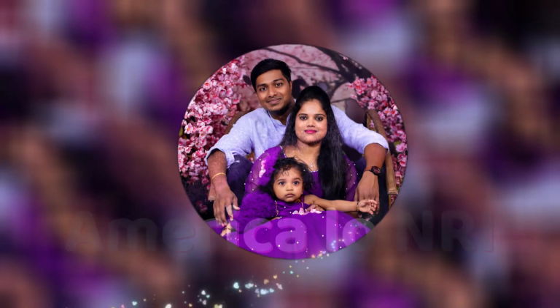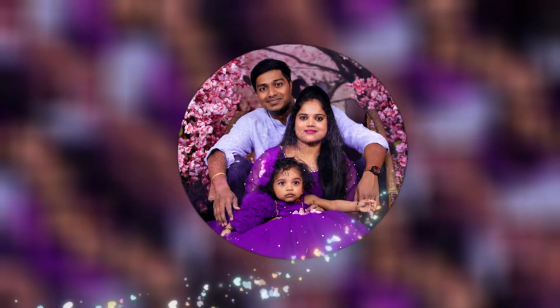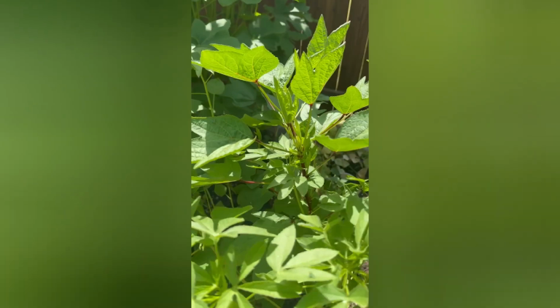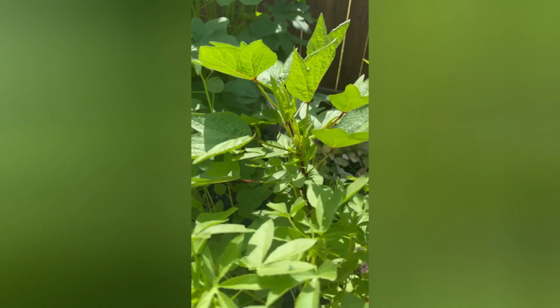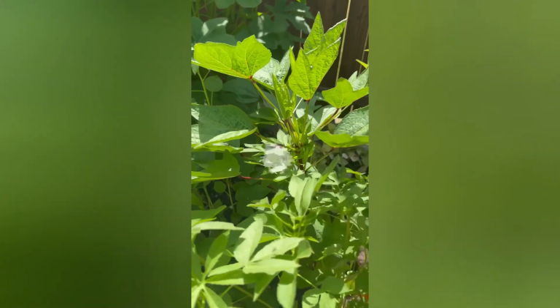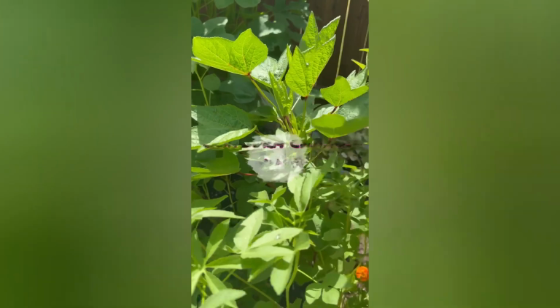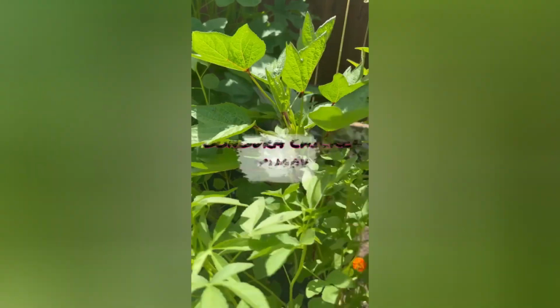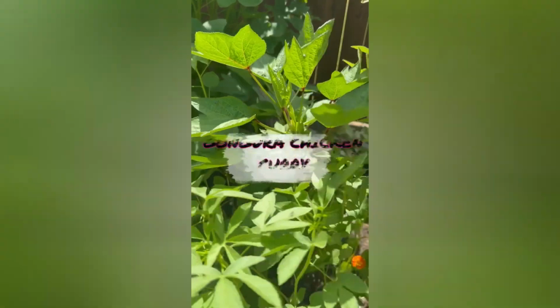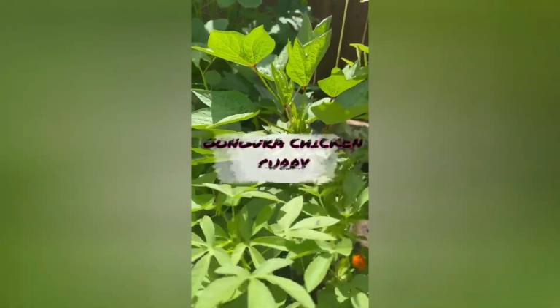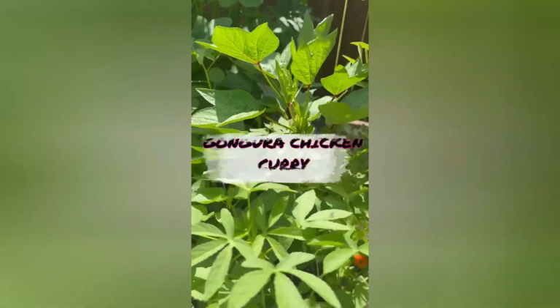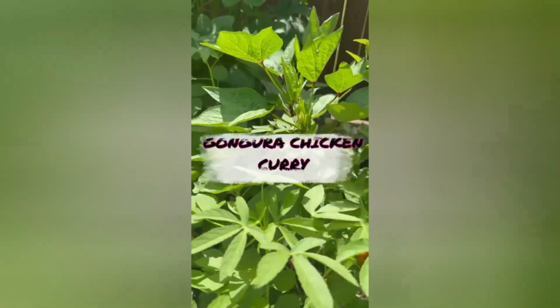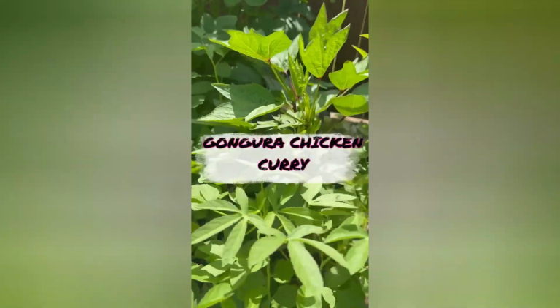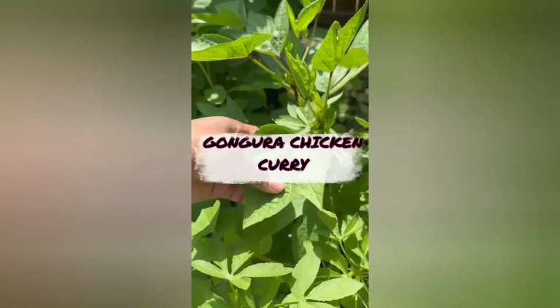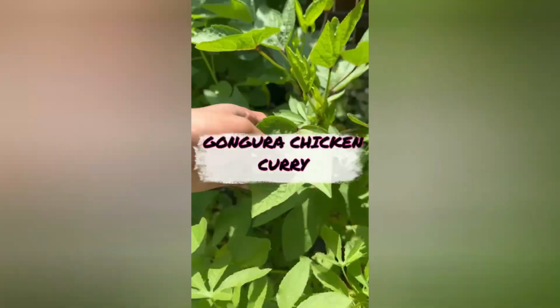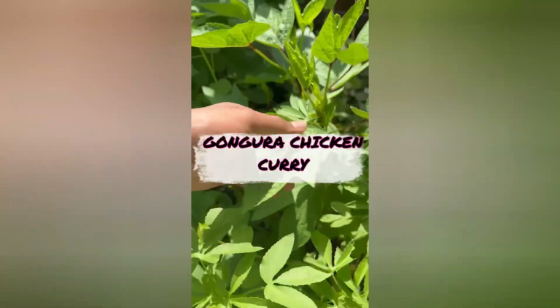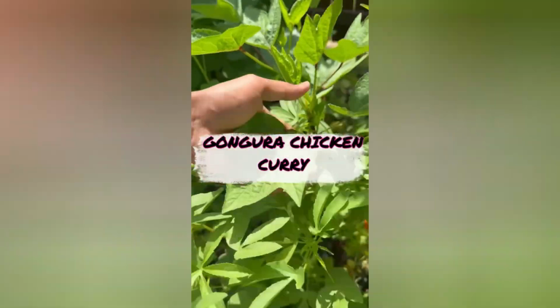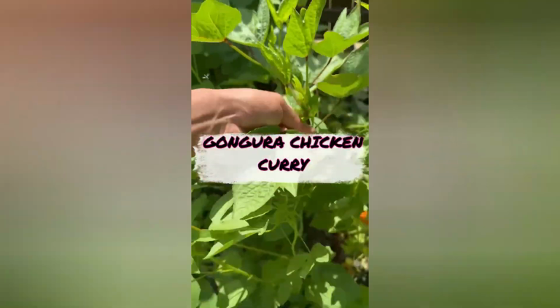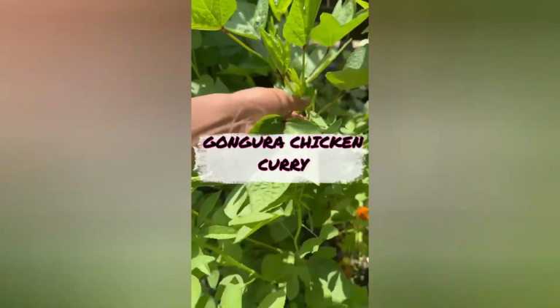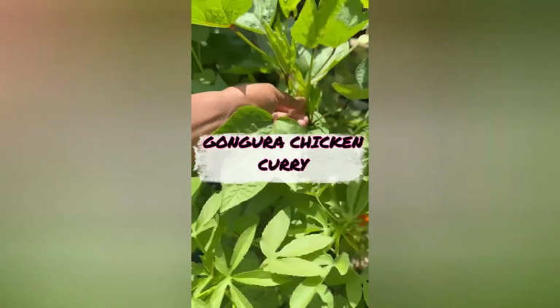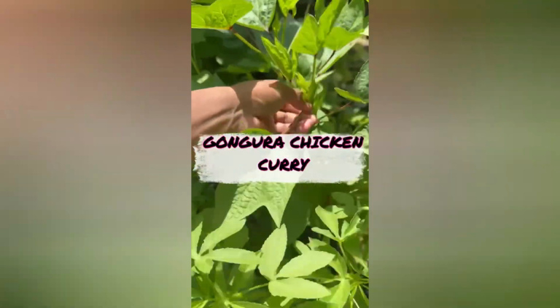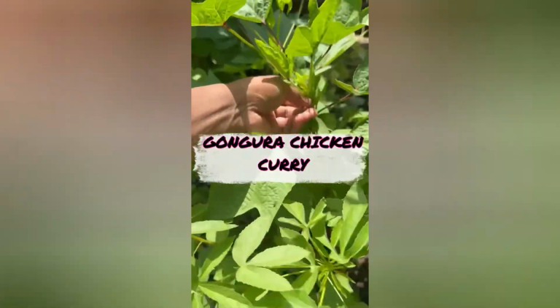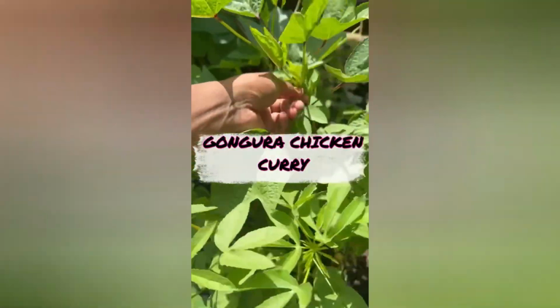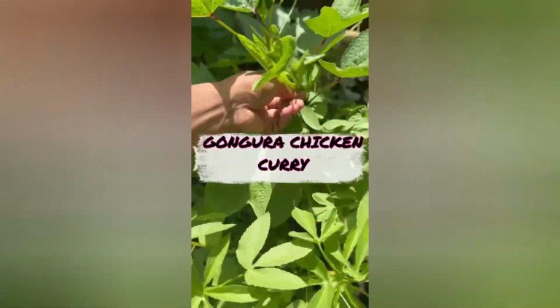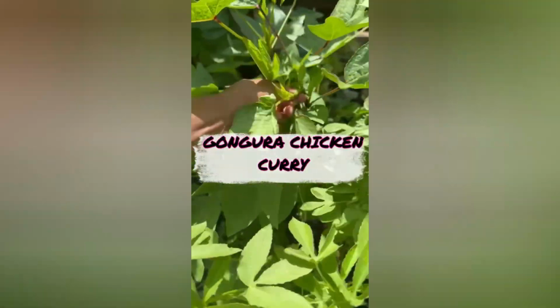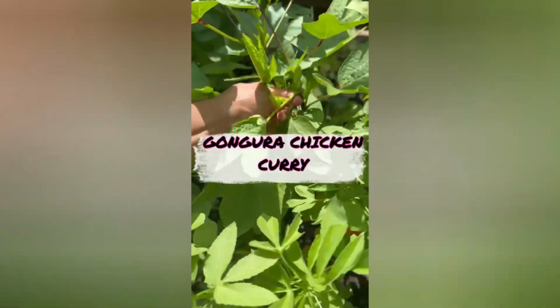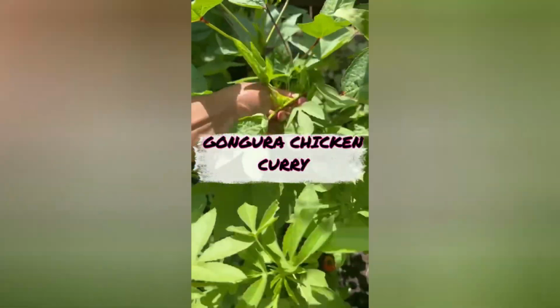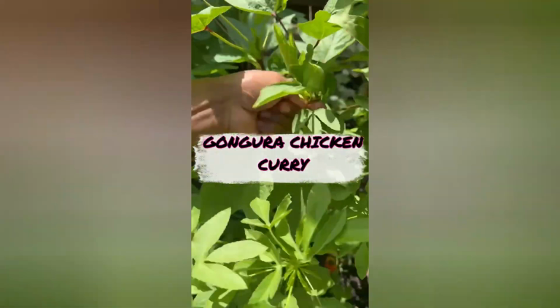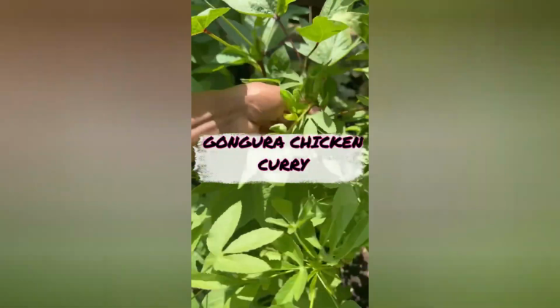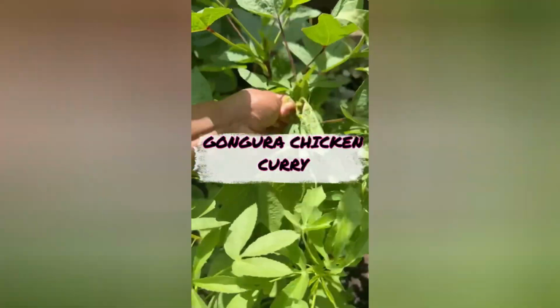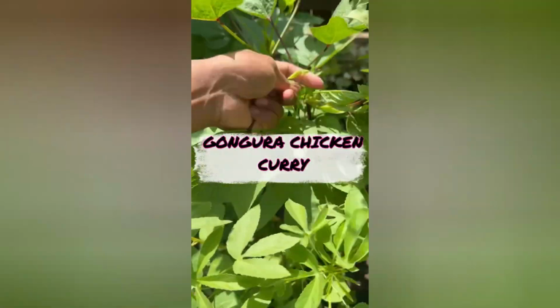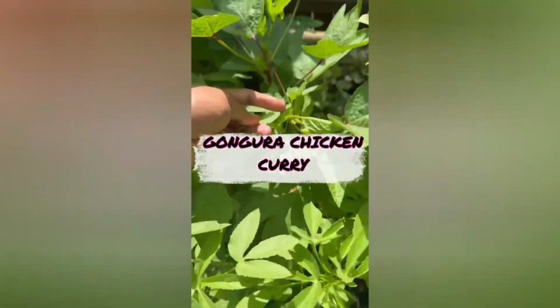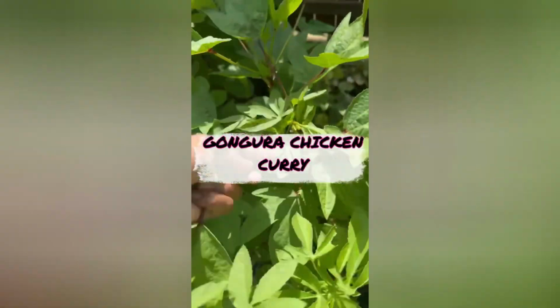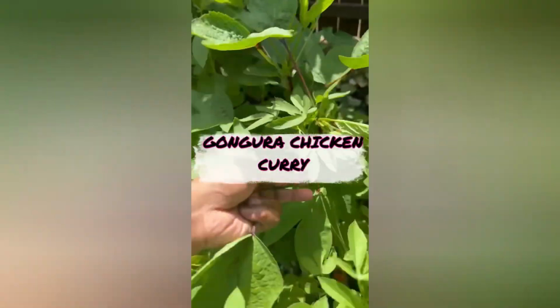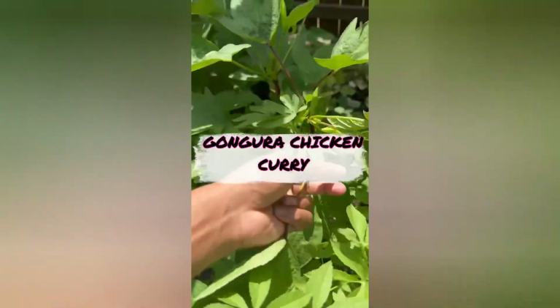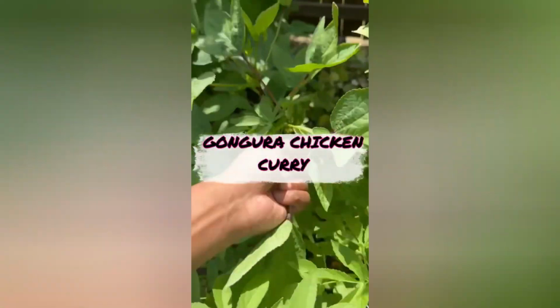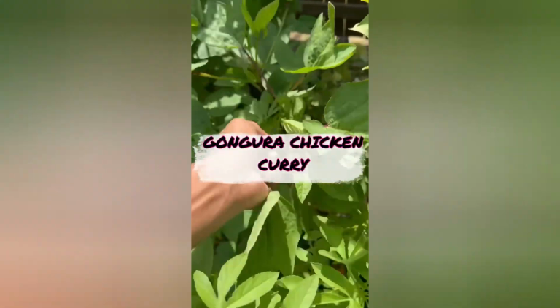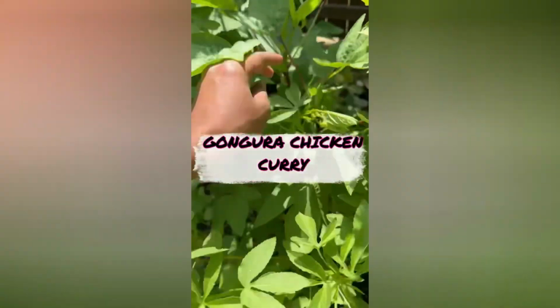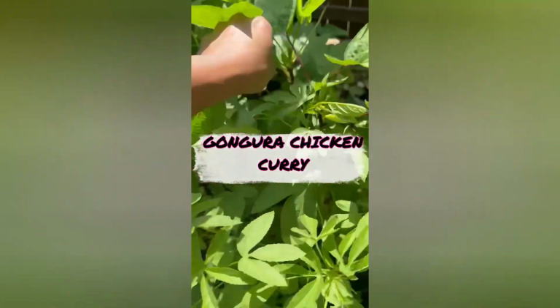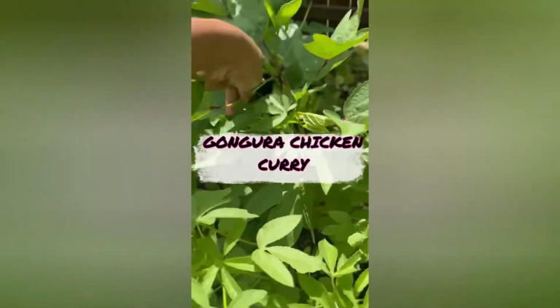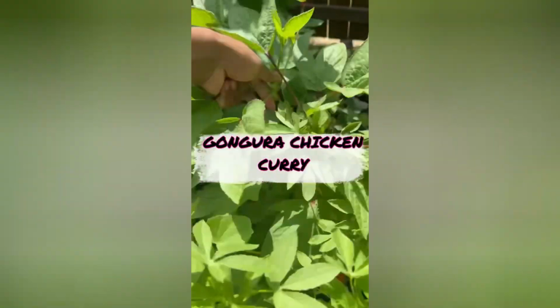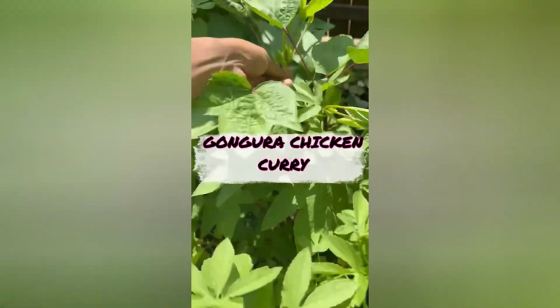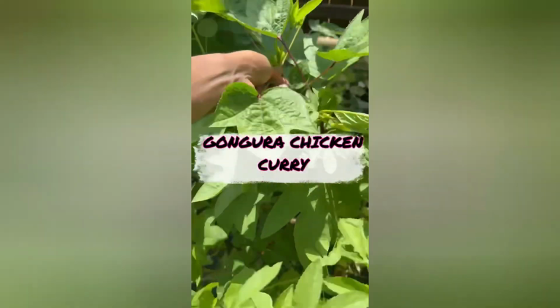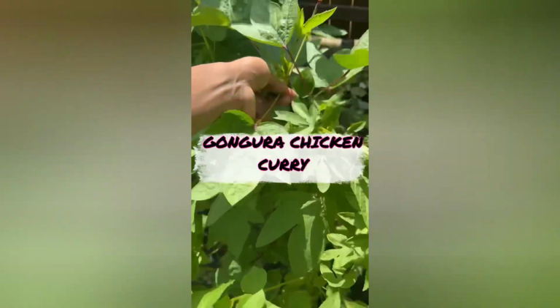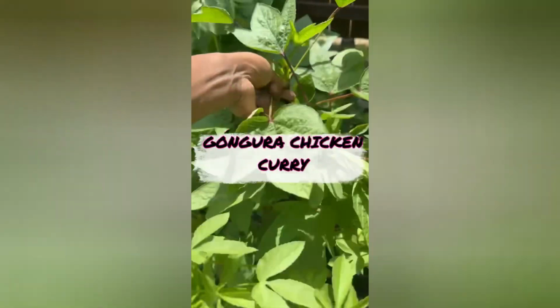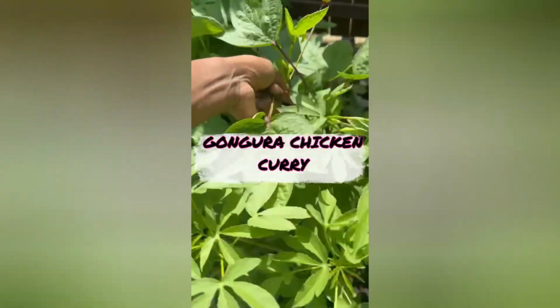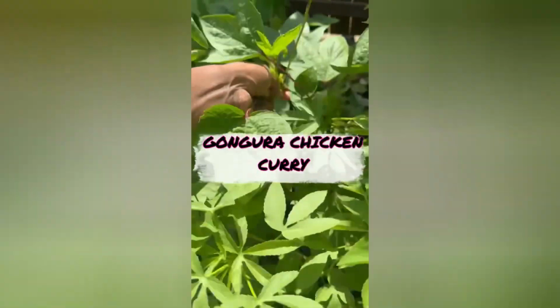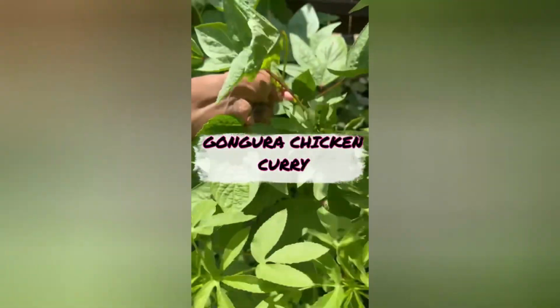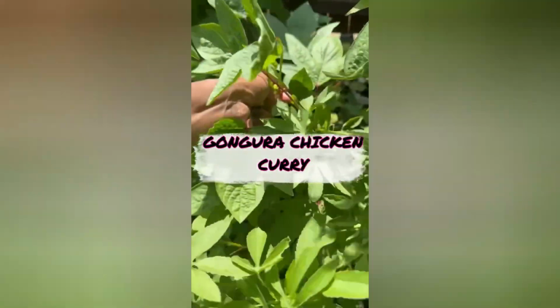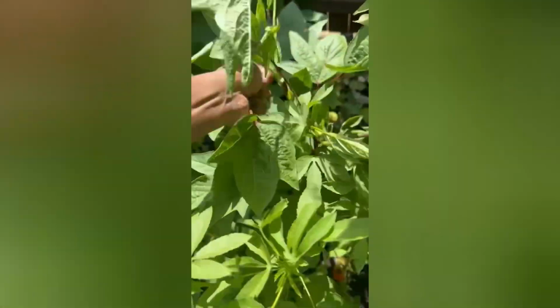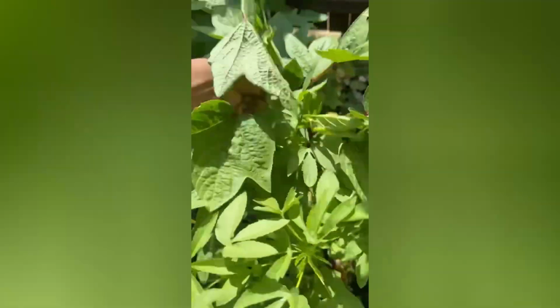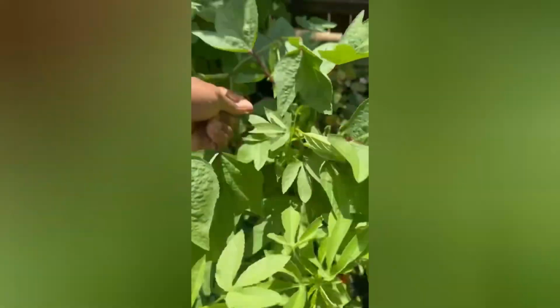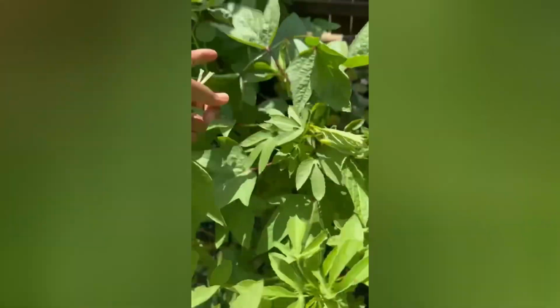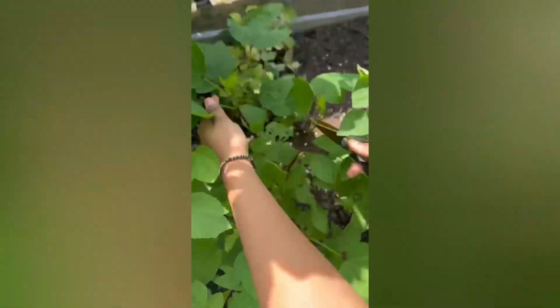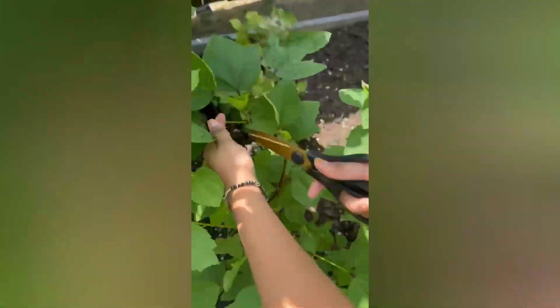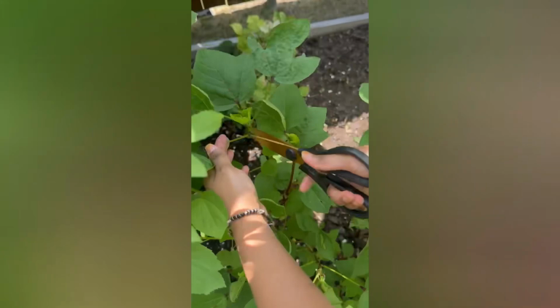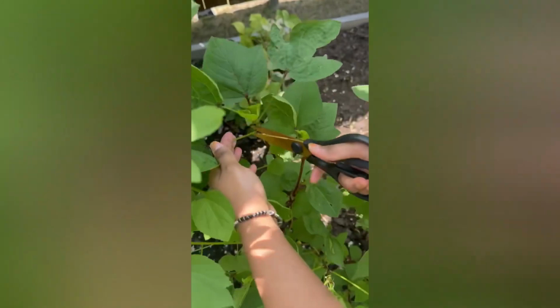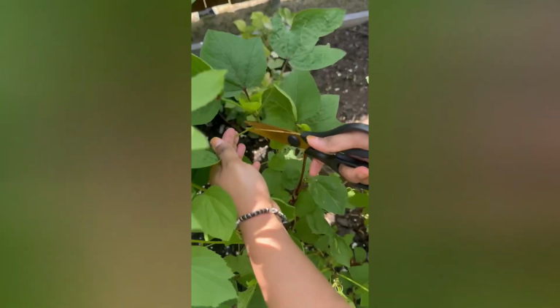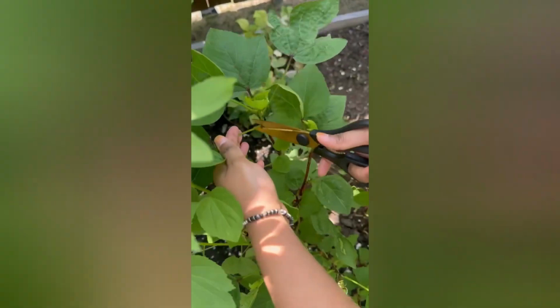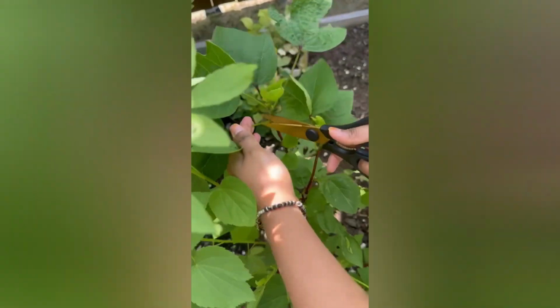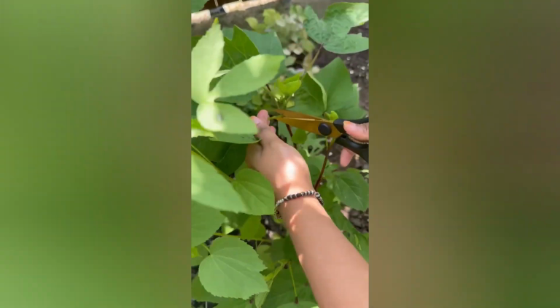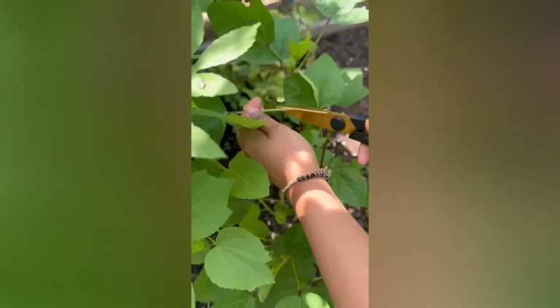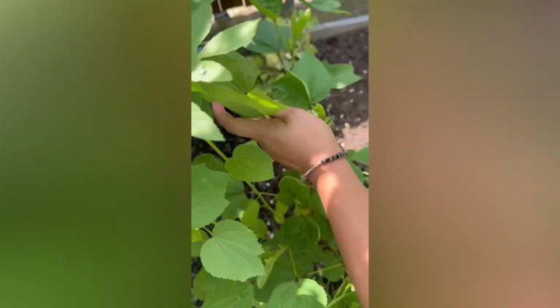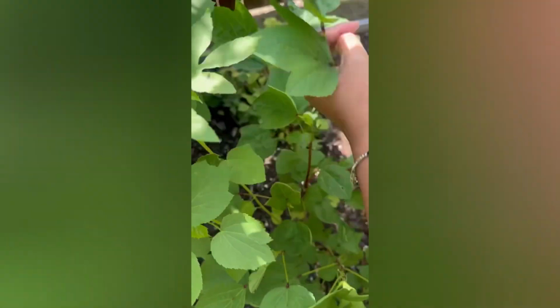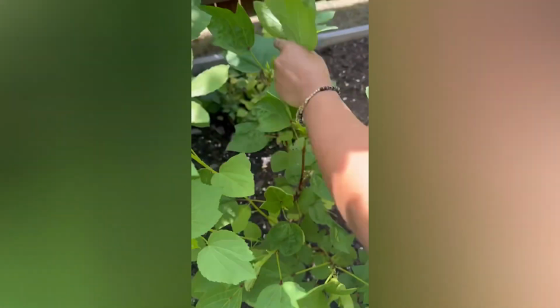Hey guys, welcome back to our channel. I am back with another video. I have a lot of gongura harvest, so I am going to cook this gongura chicken.